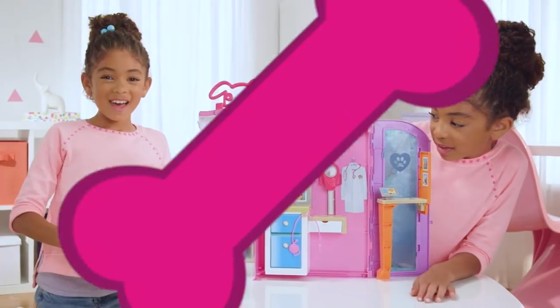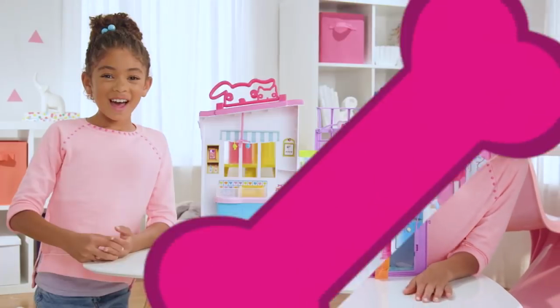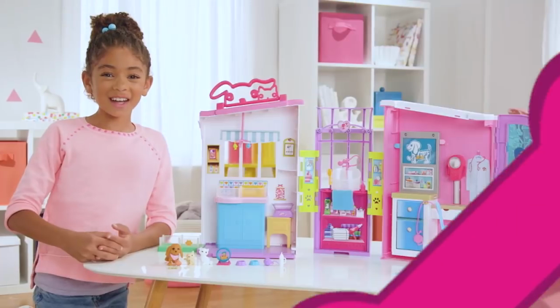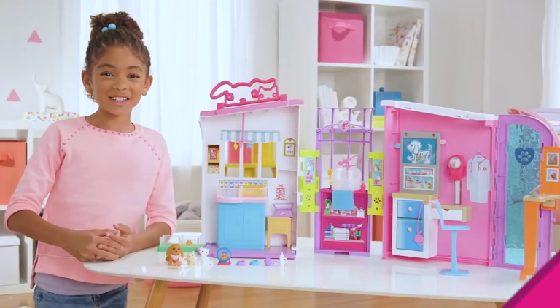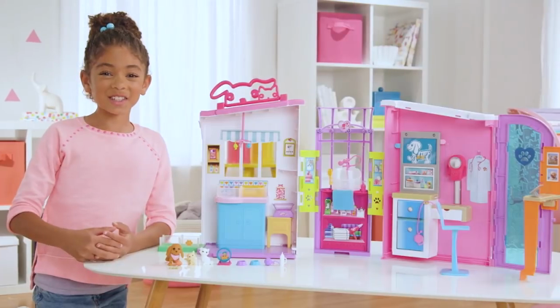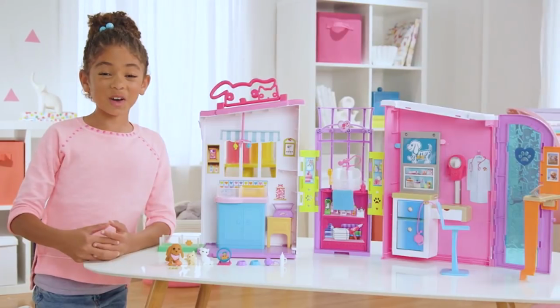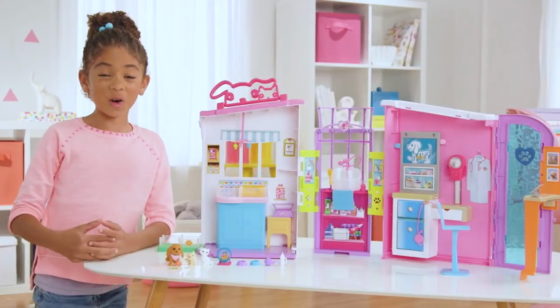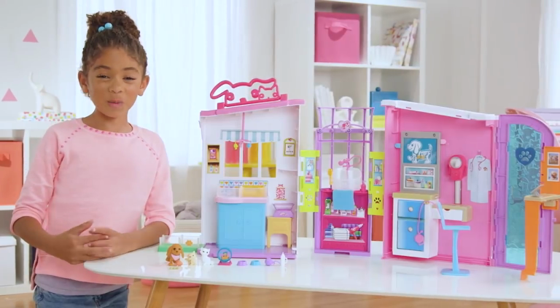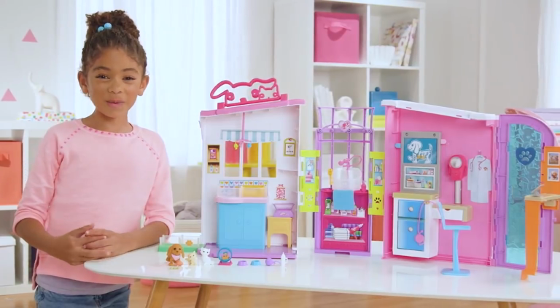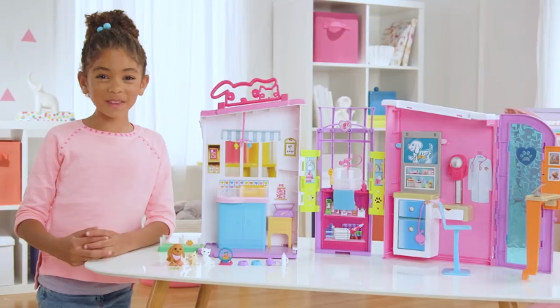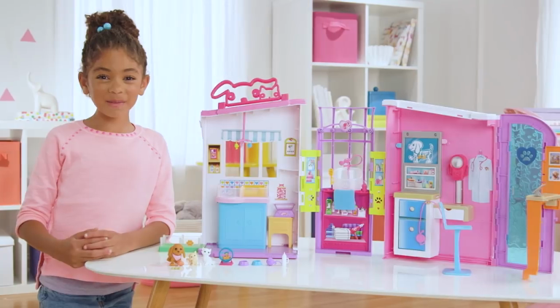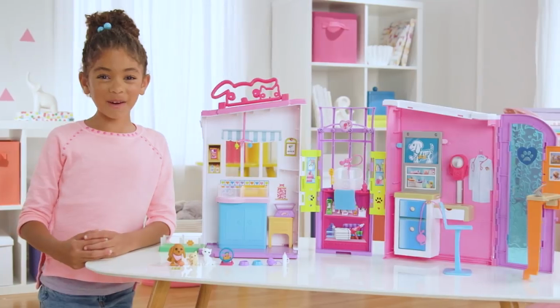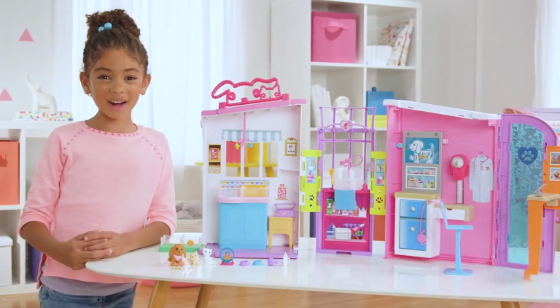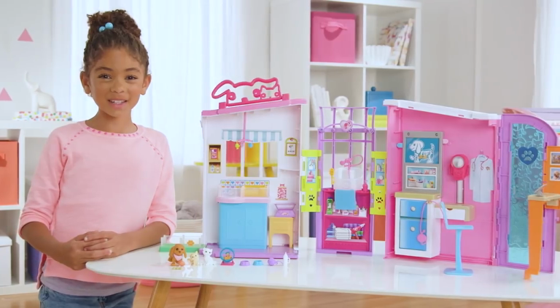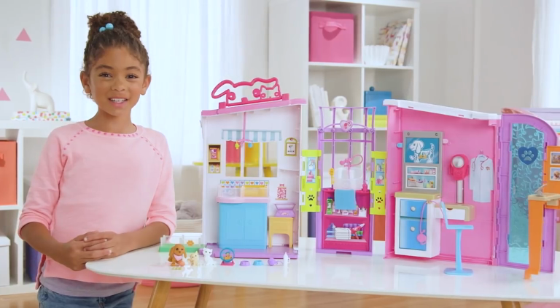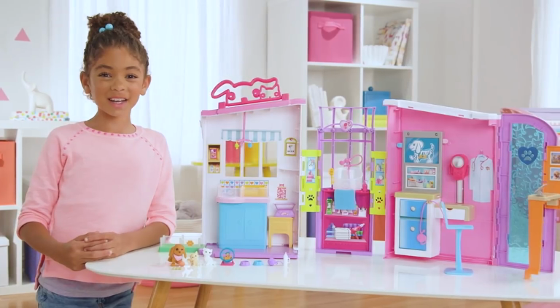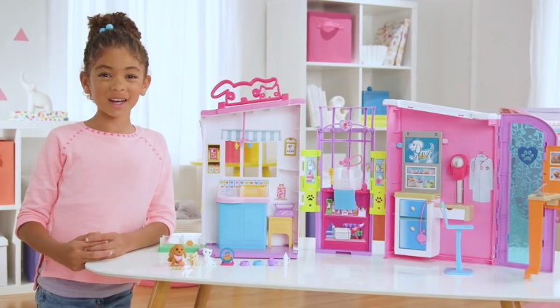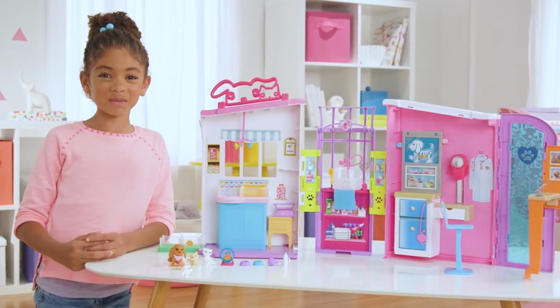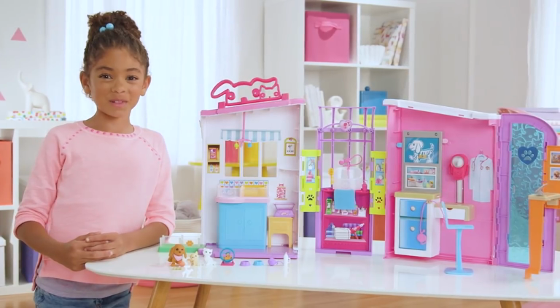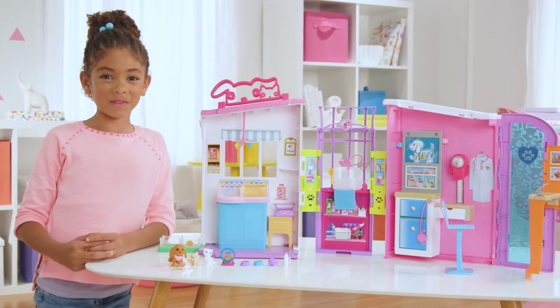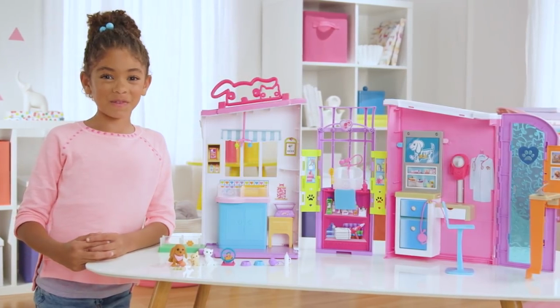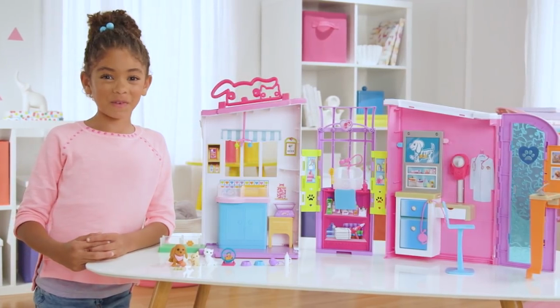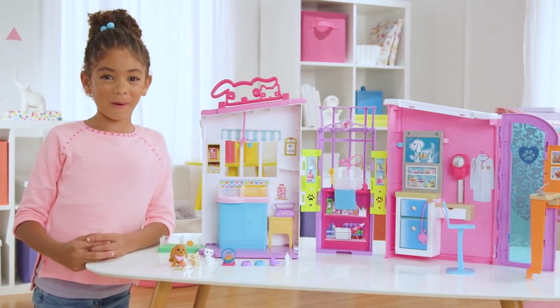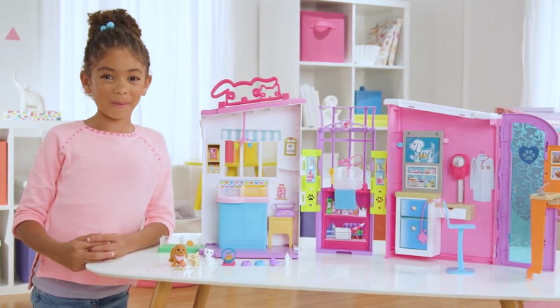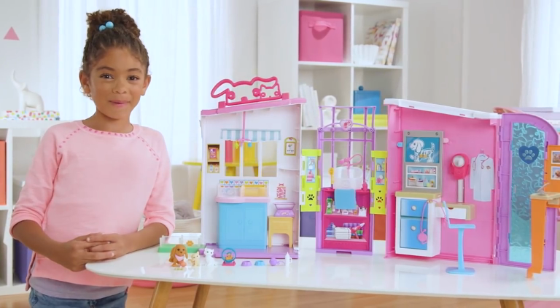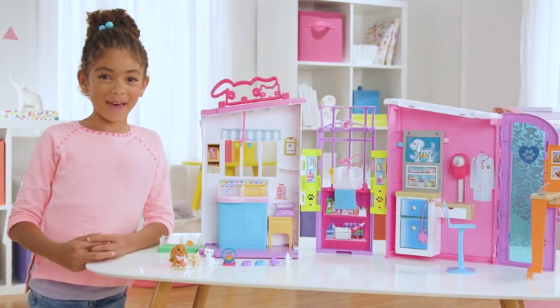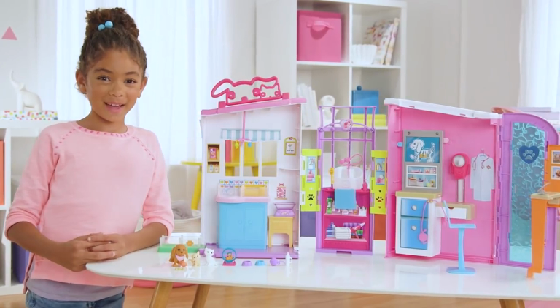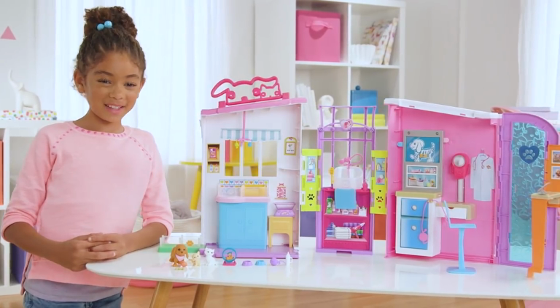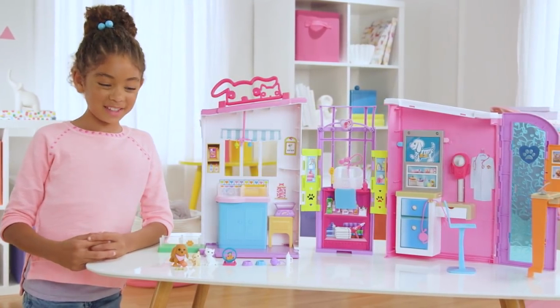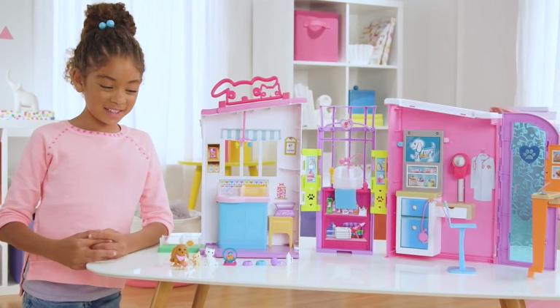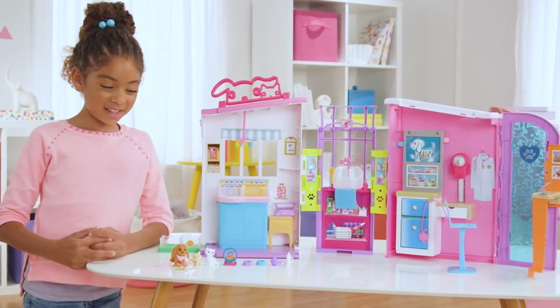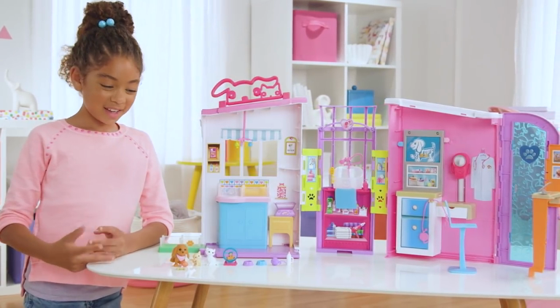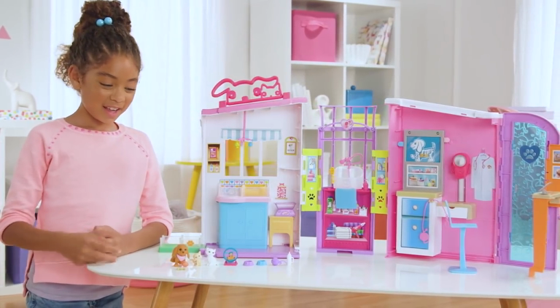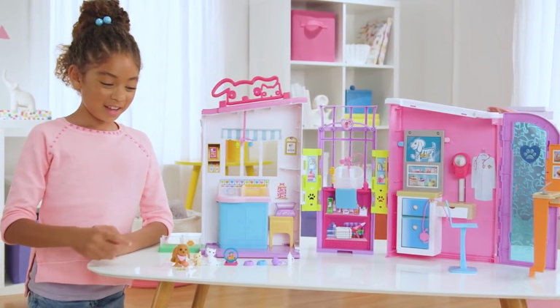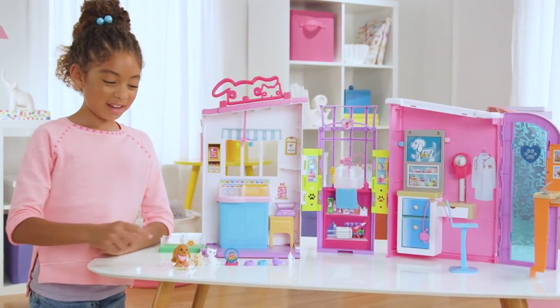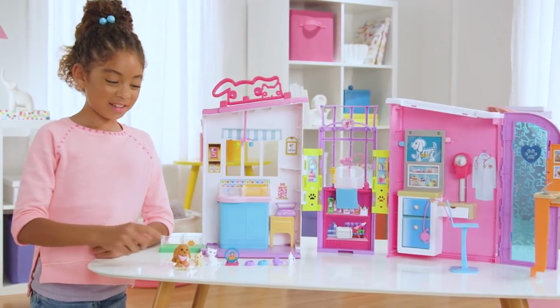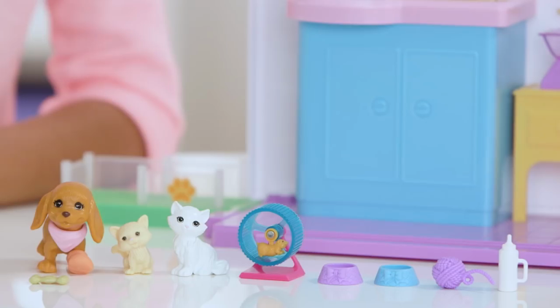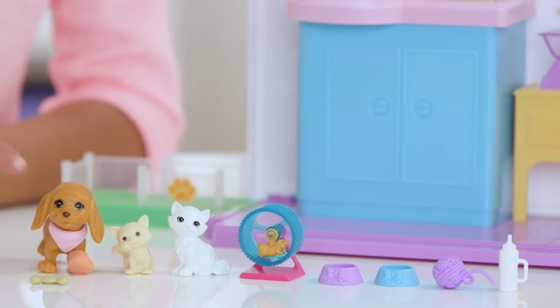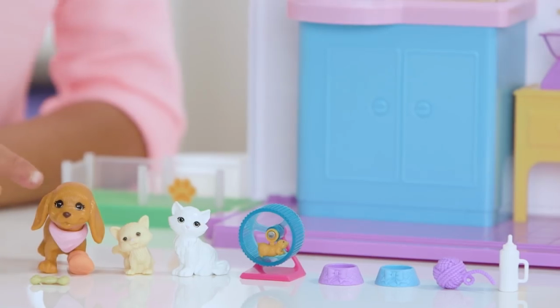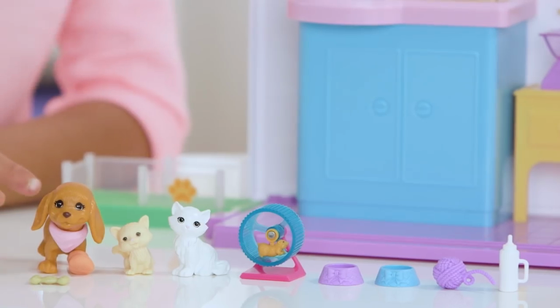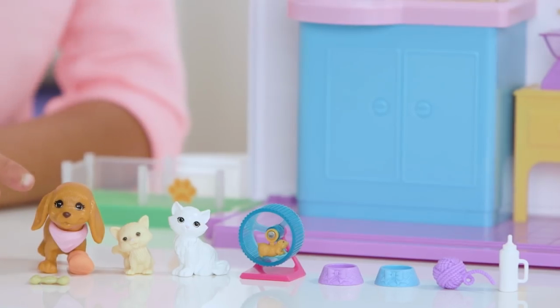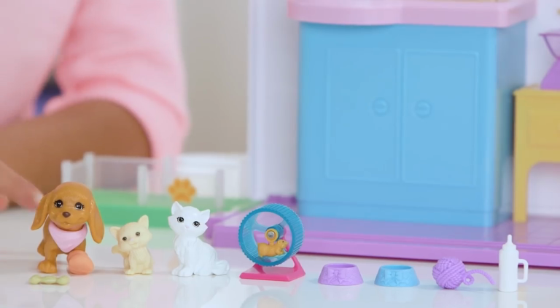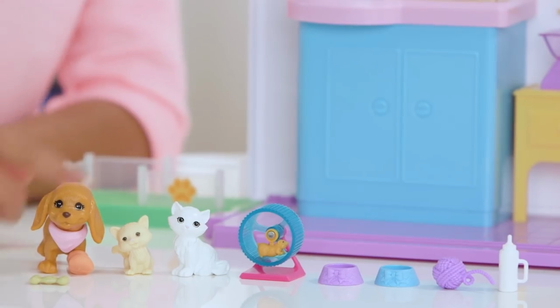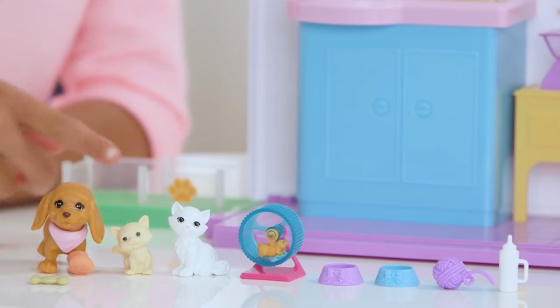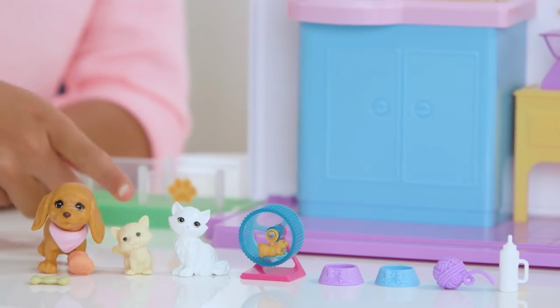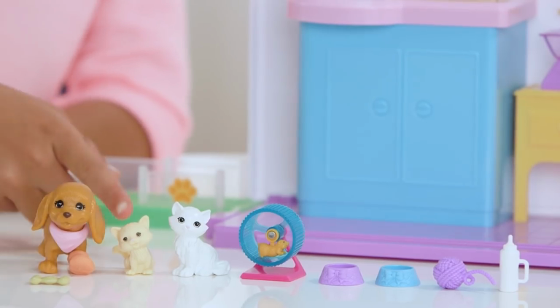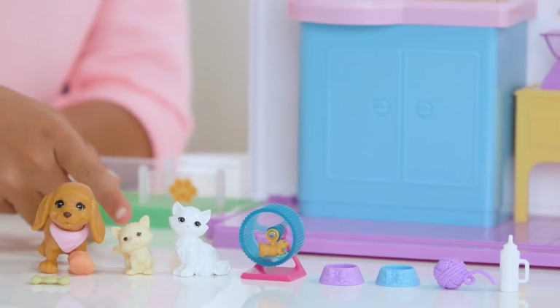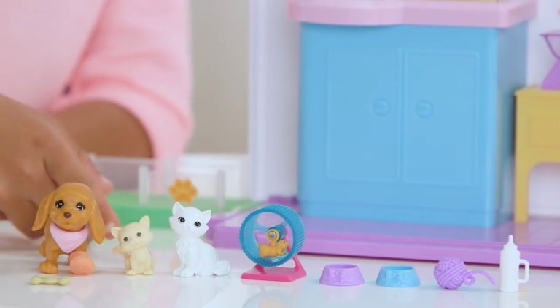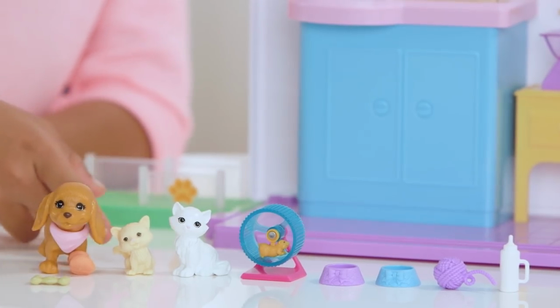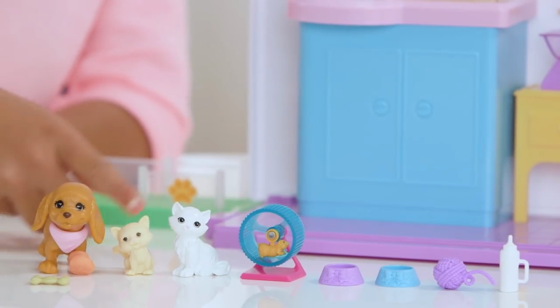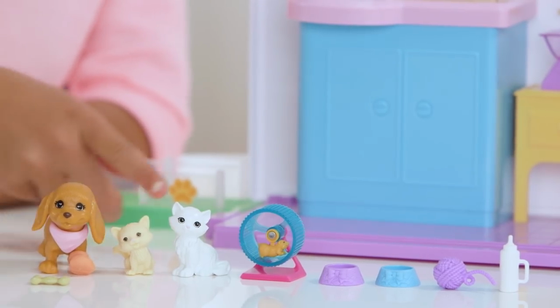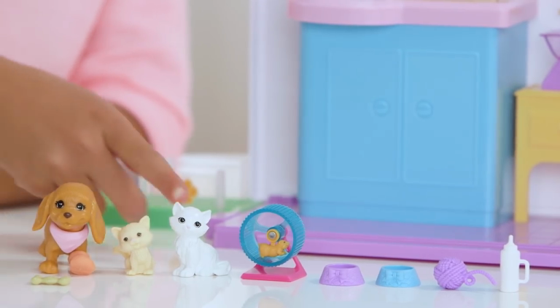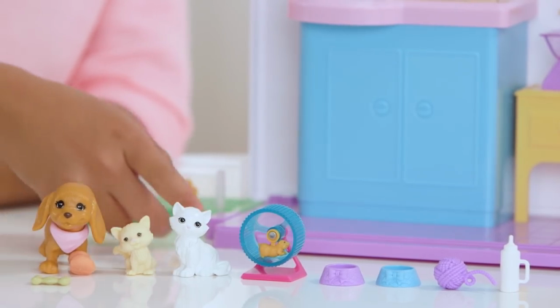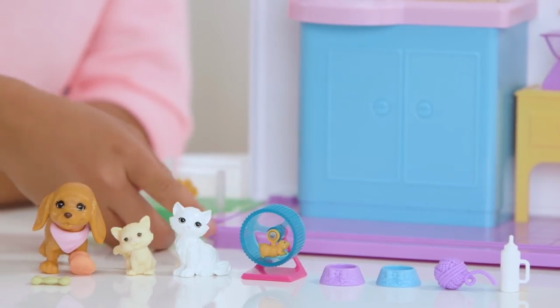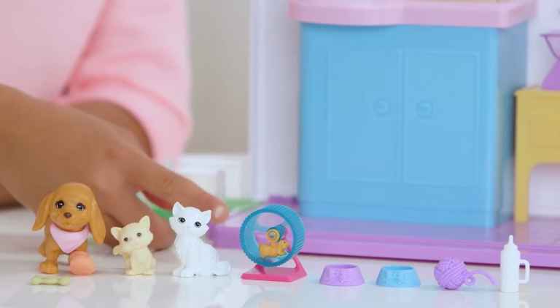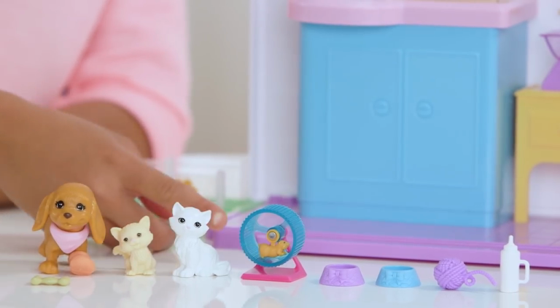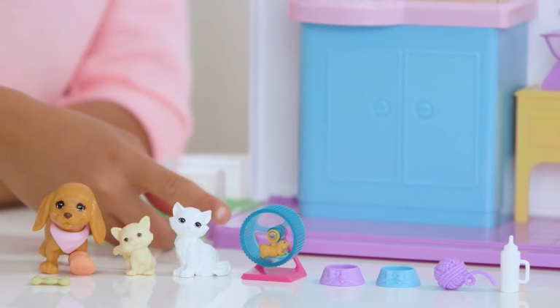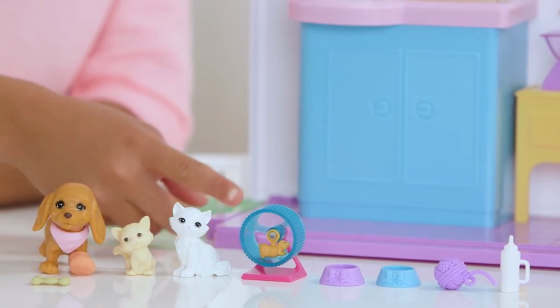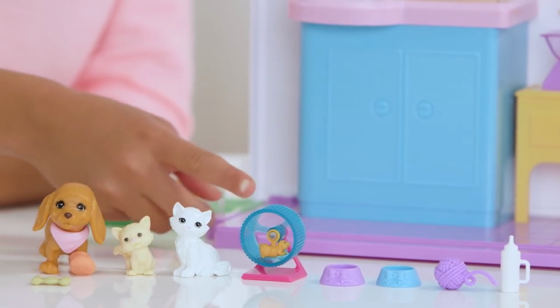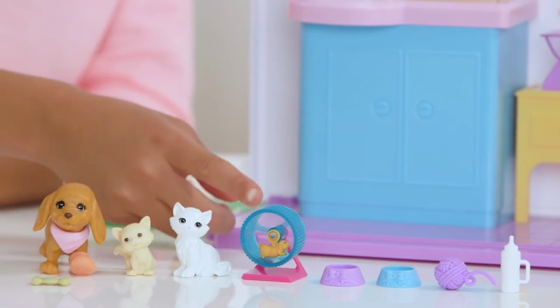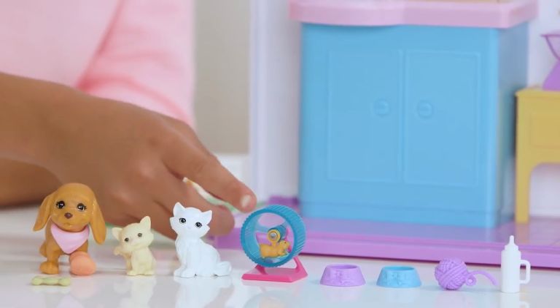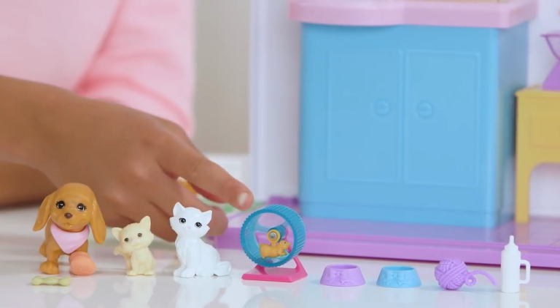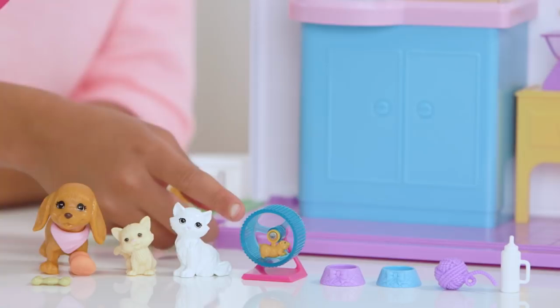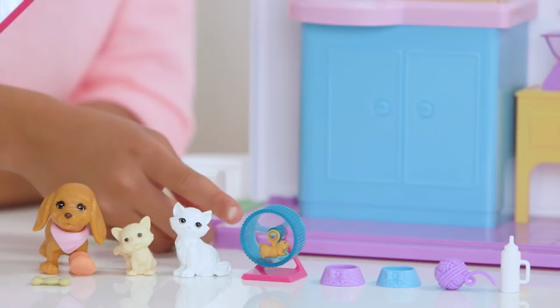I just opened the box and it comes with four pets: a doggy, a kitty, a cat, and a hamster.